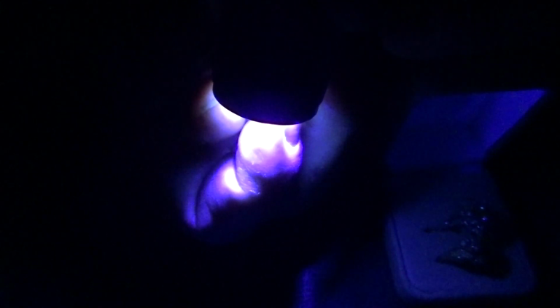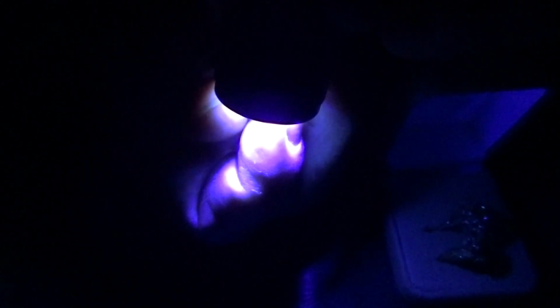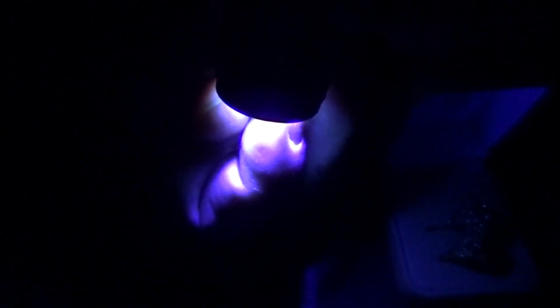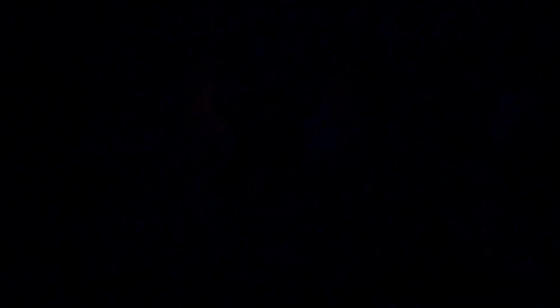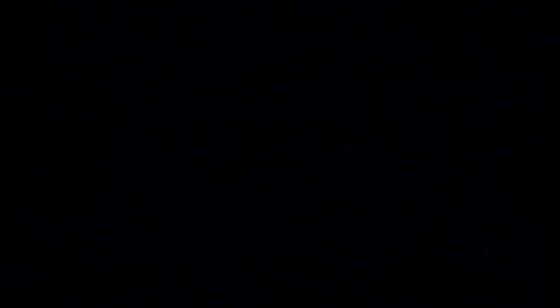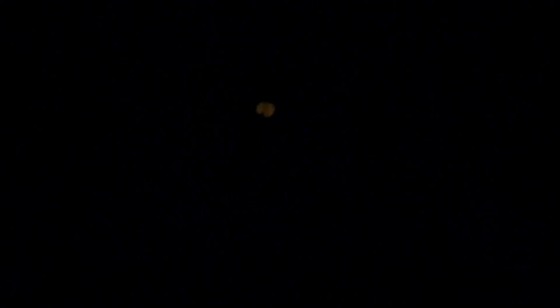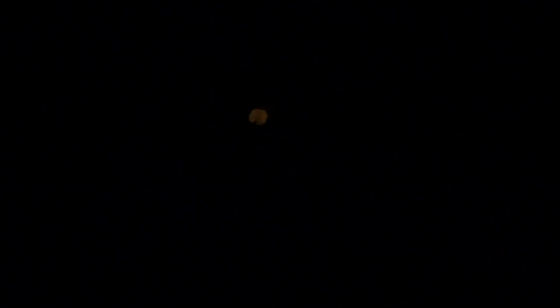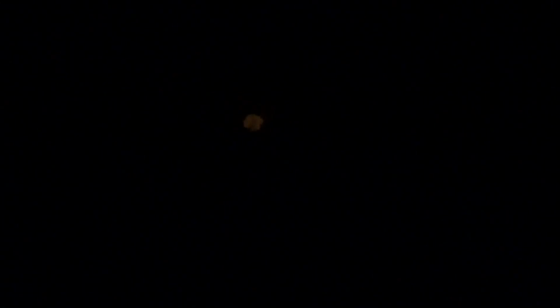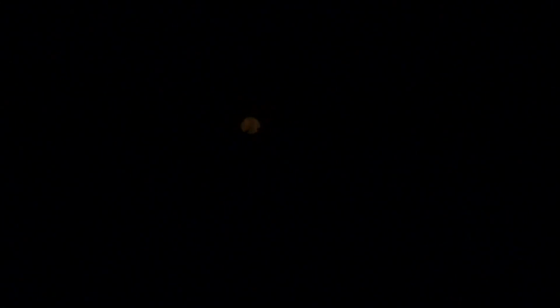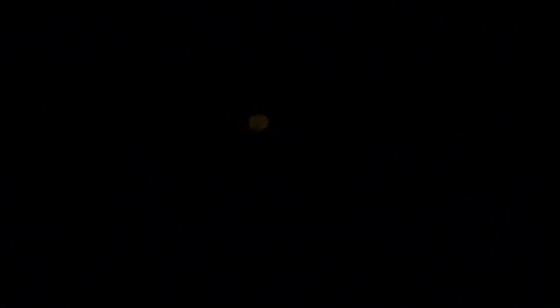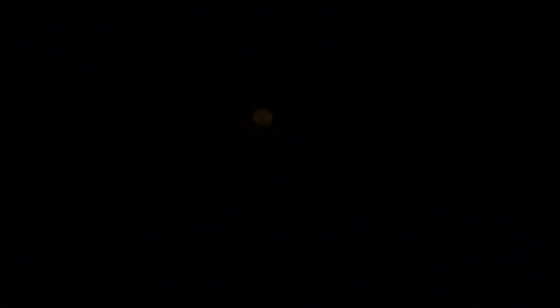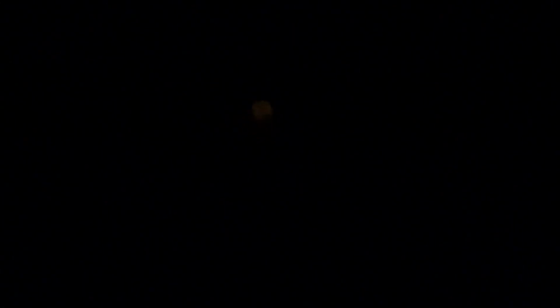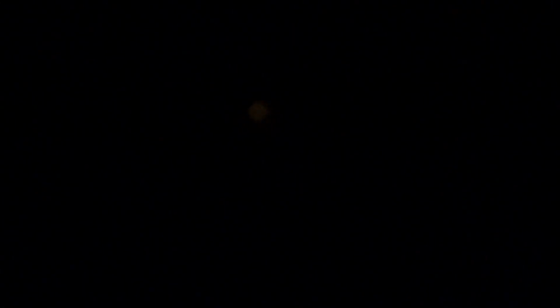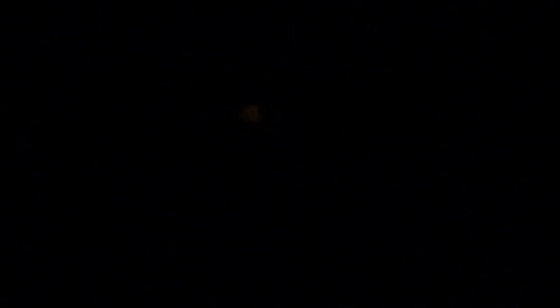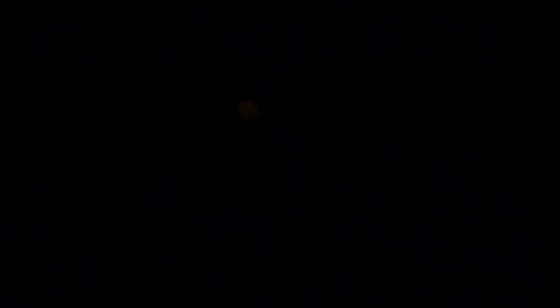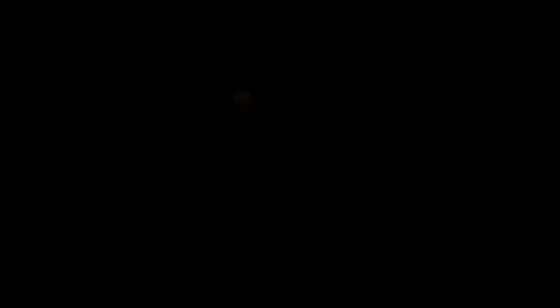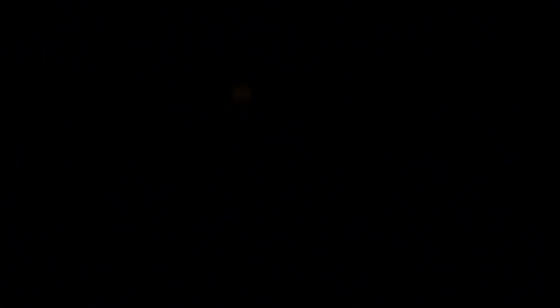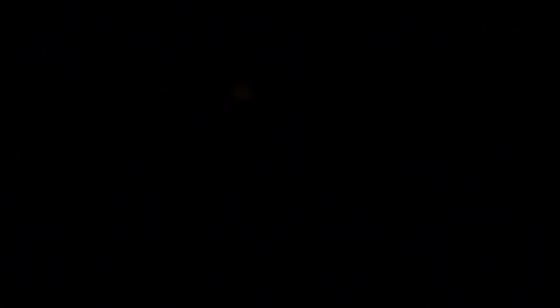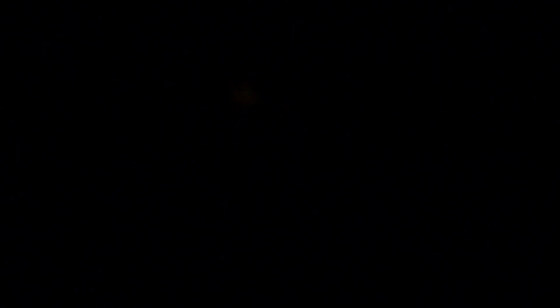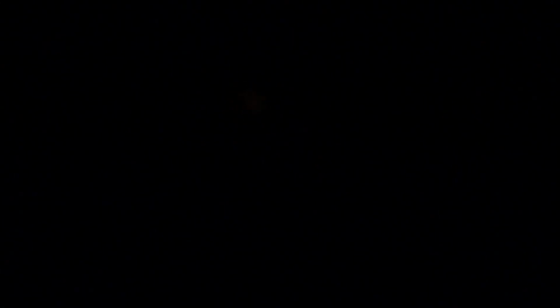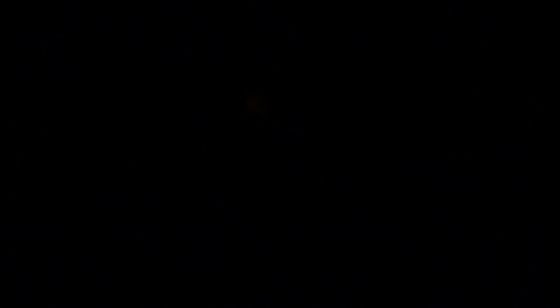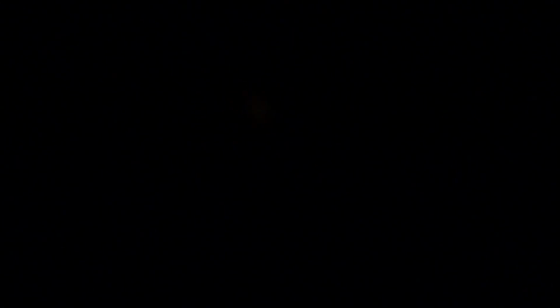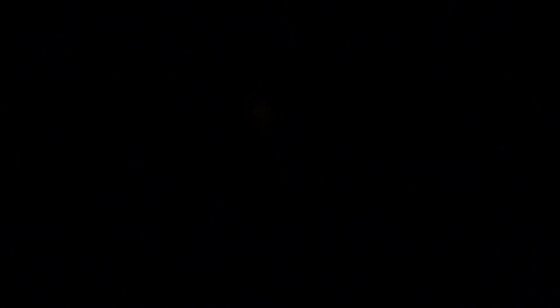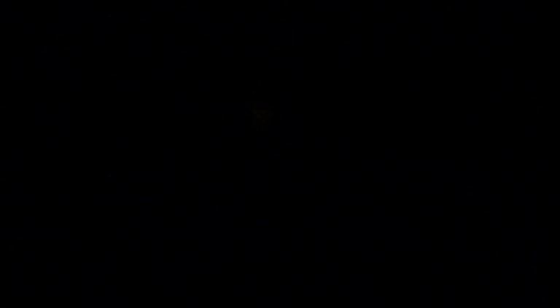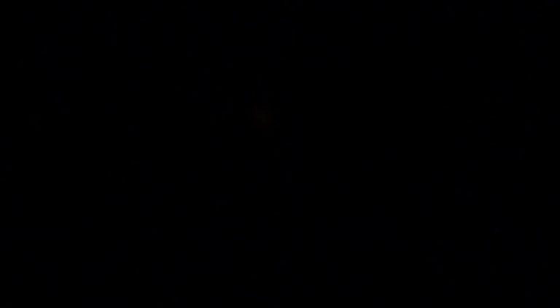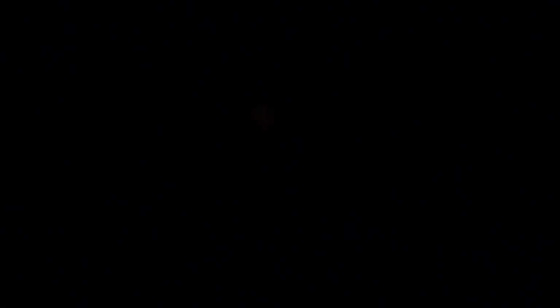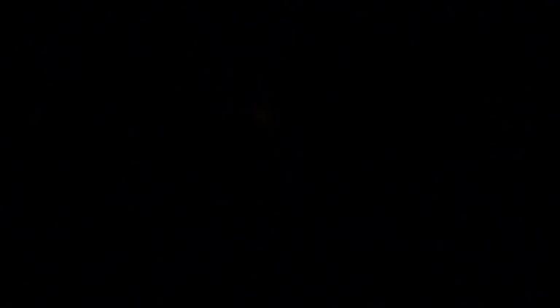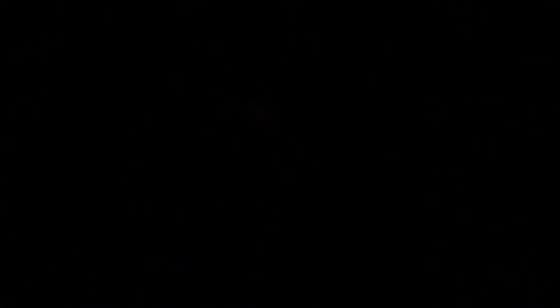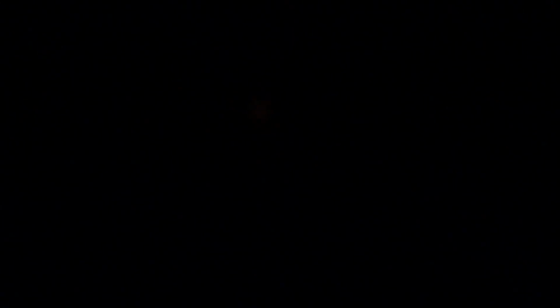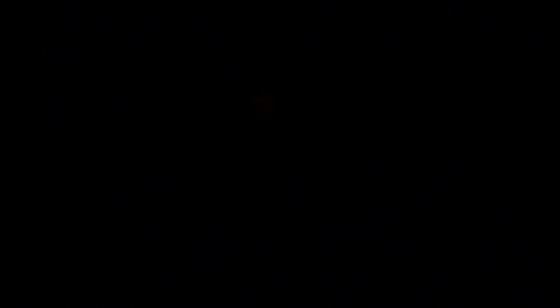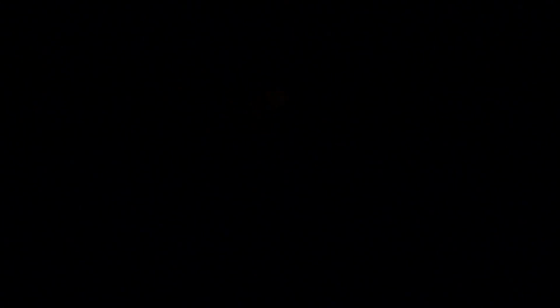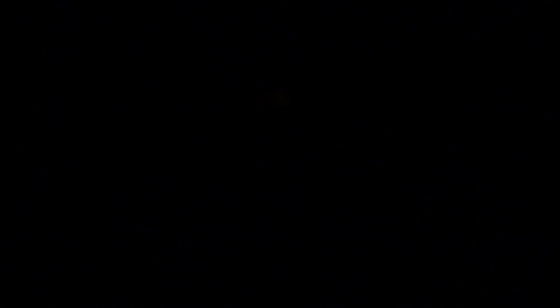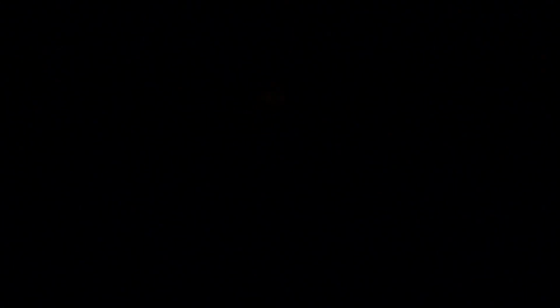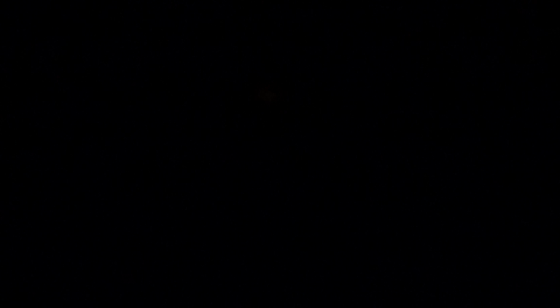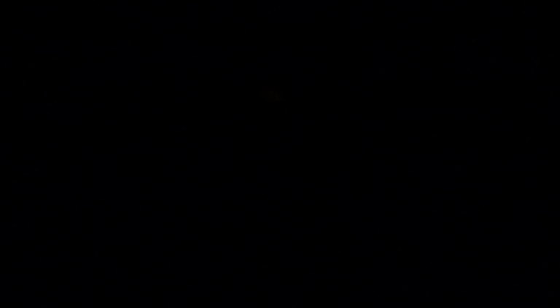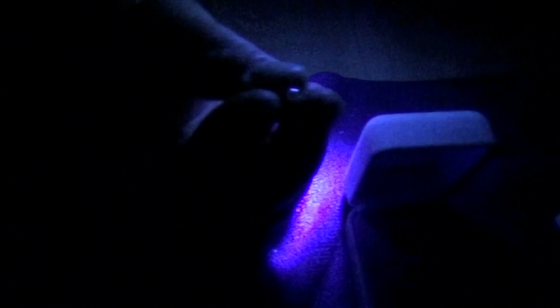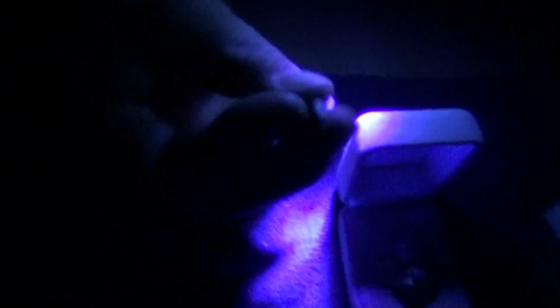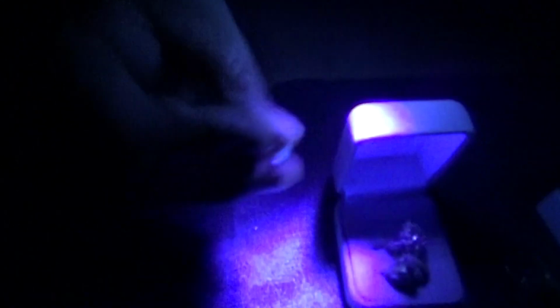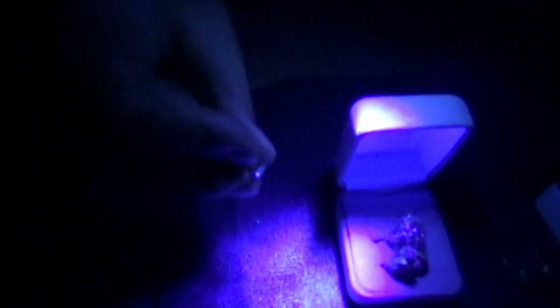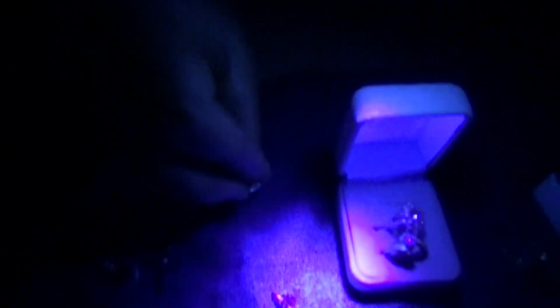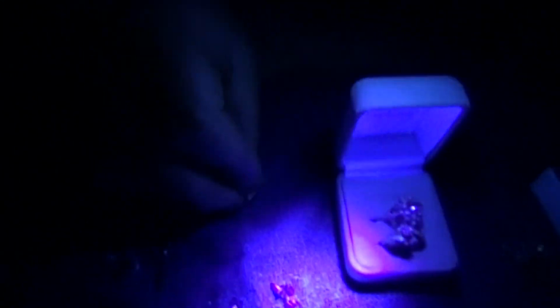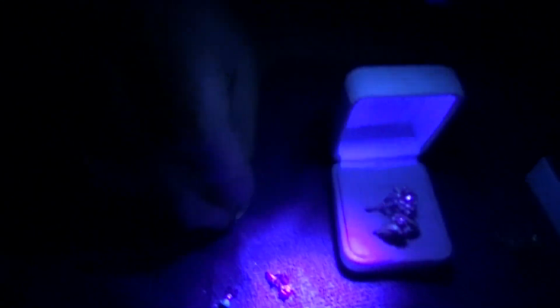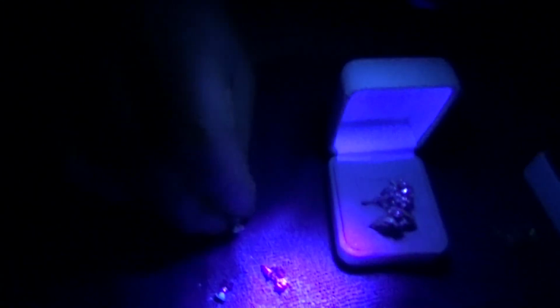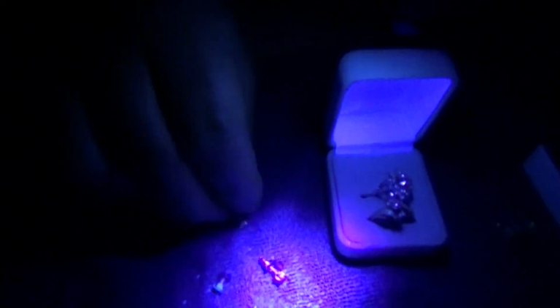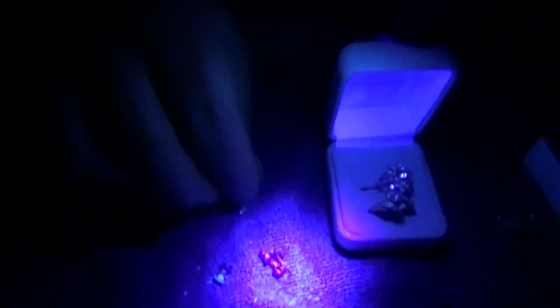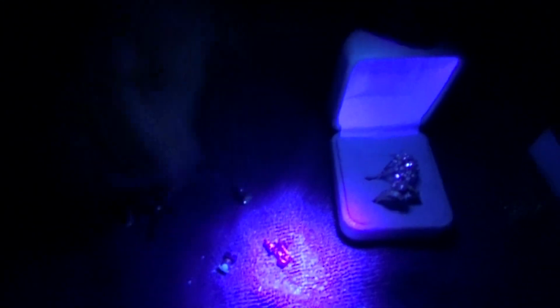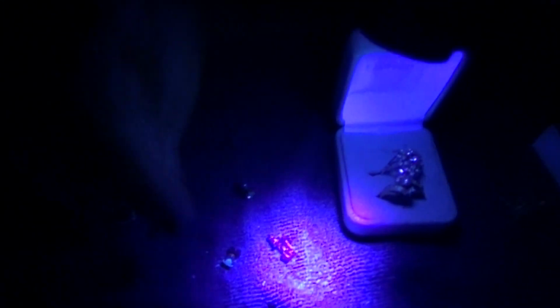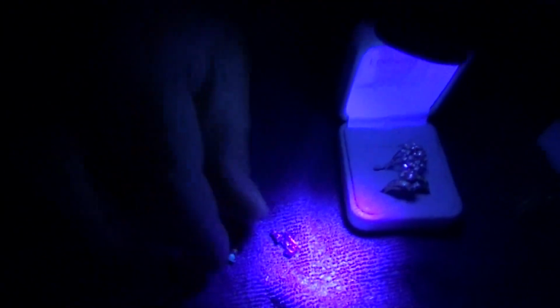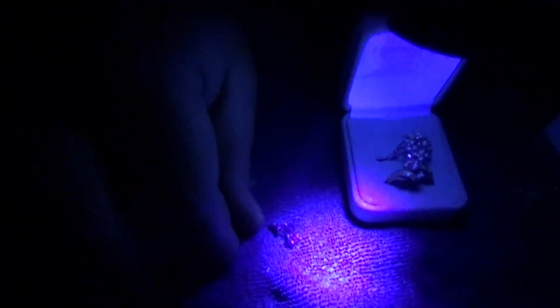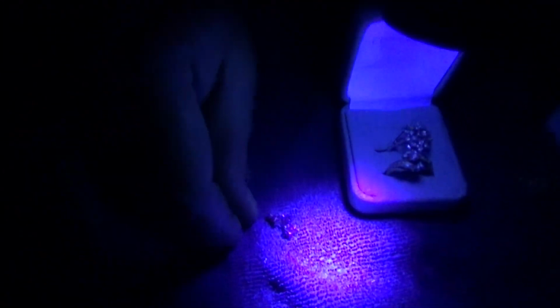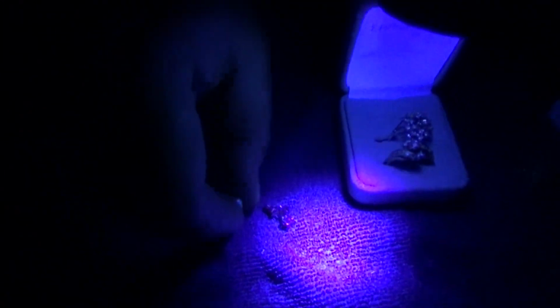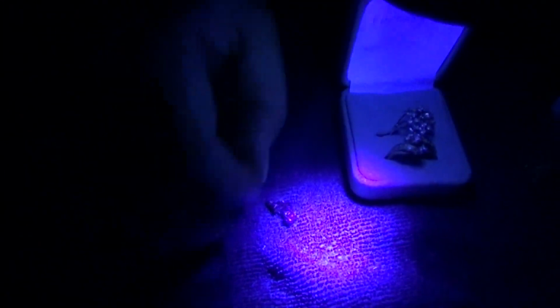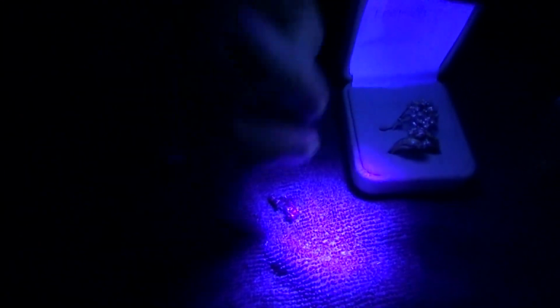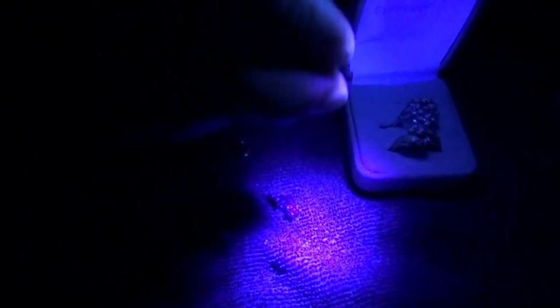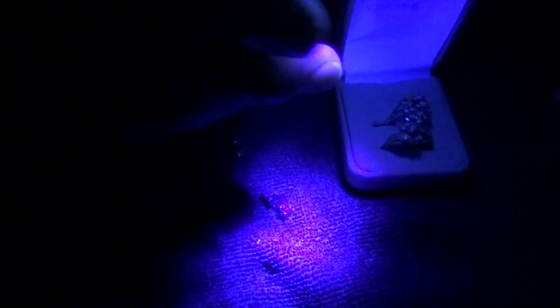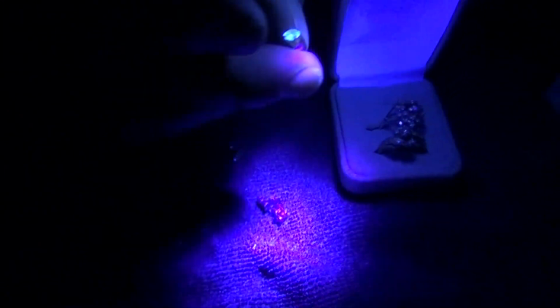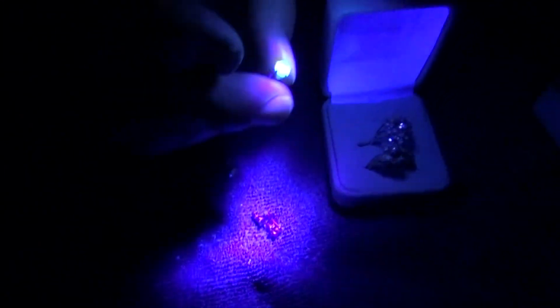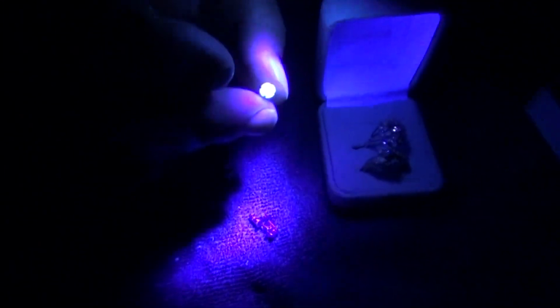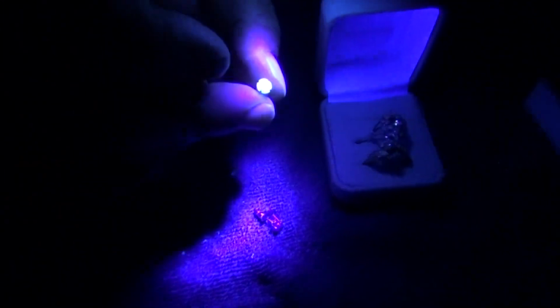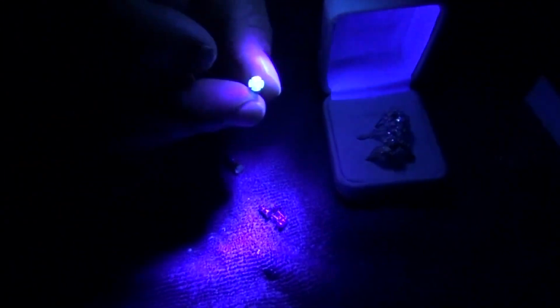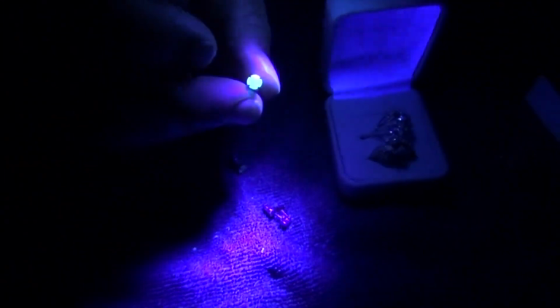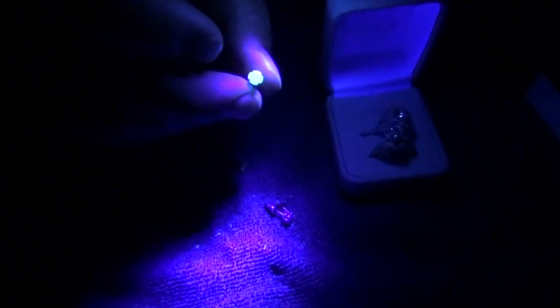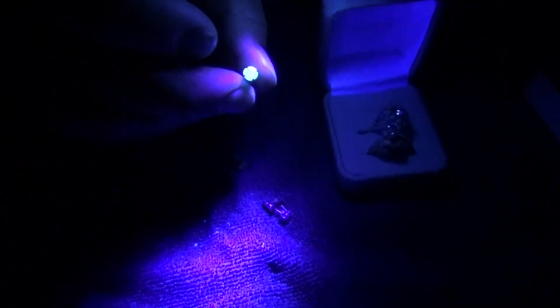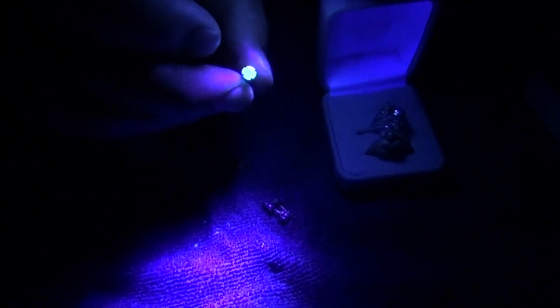There should be enough time. All right, we'll move on to the next ones. And all of these diamonds are glowing blue.